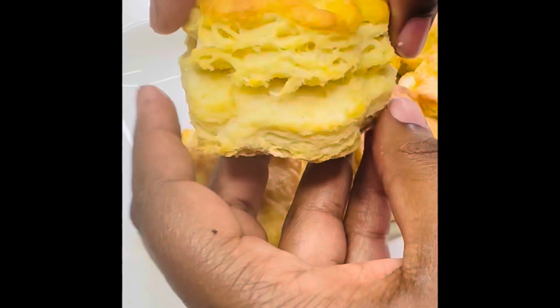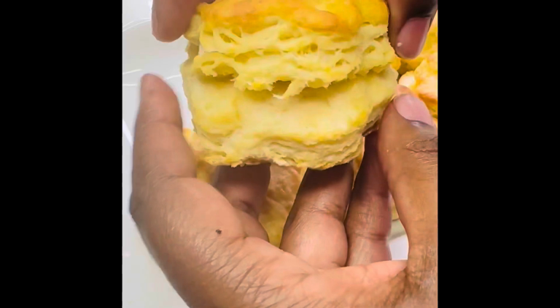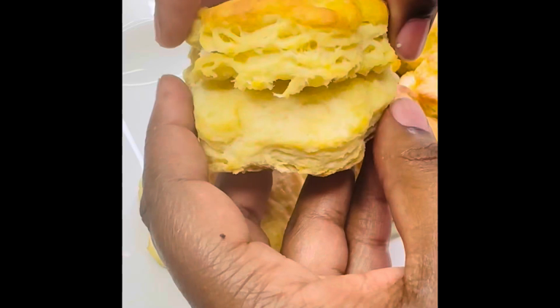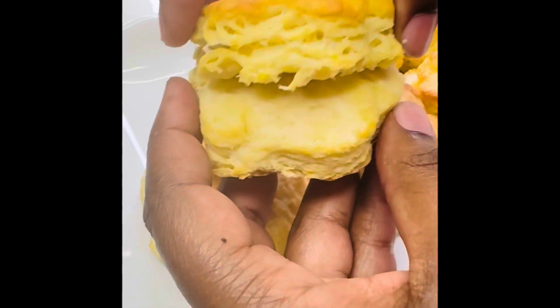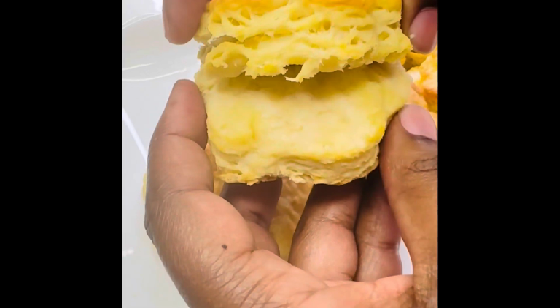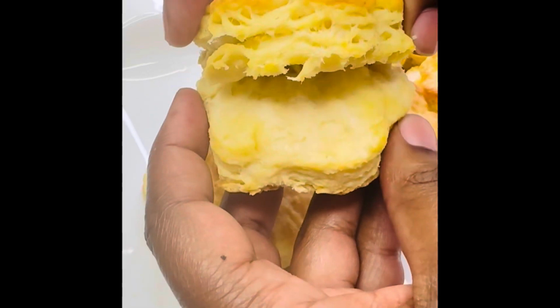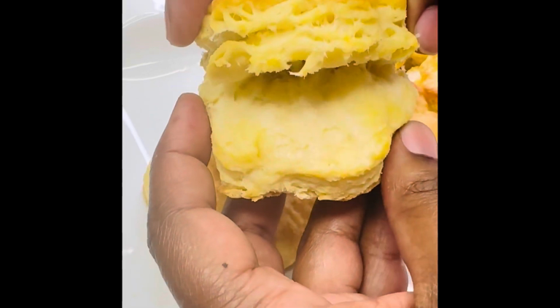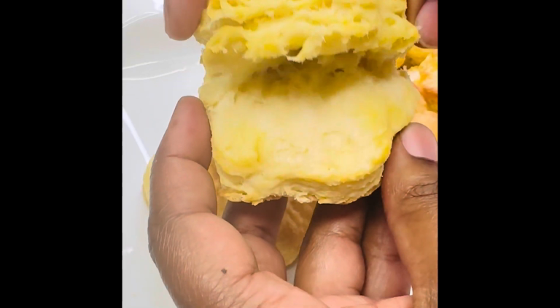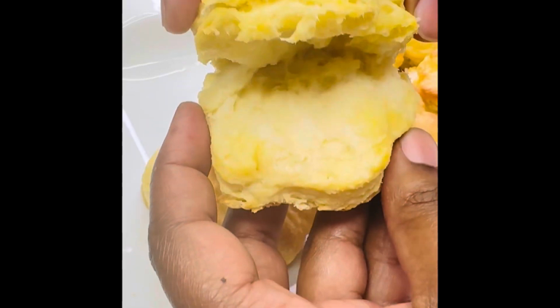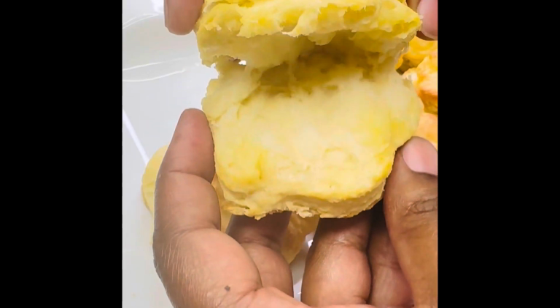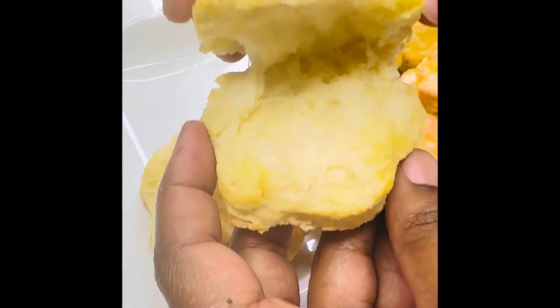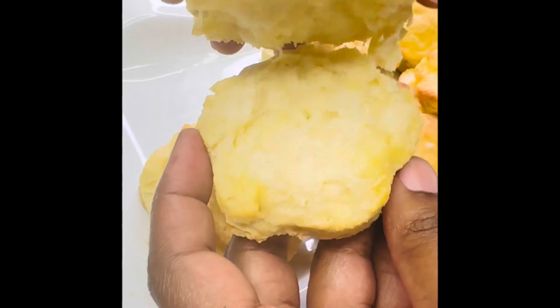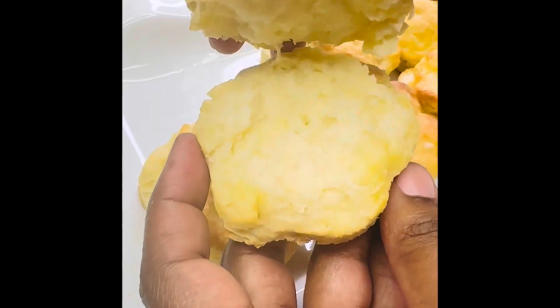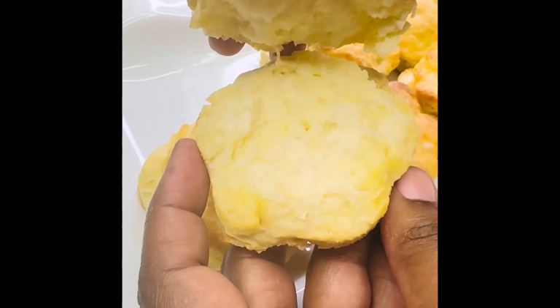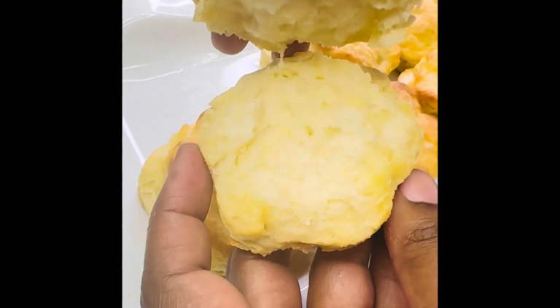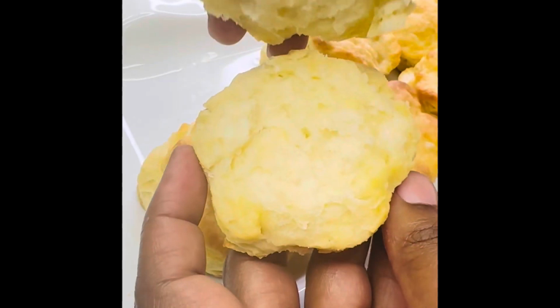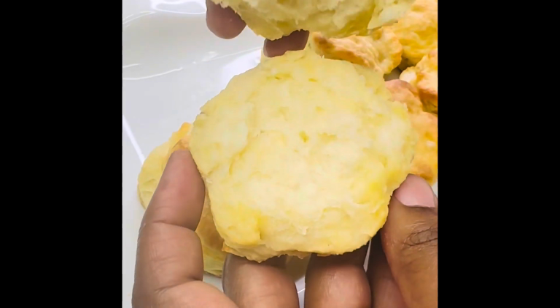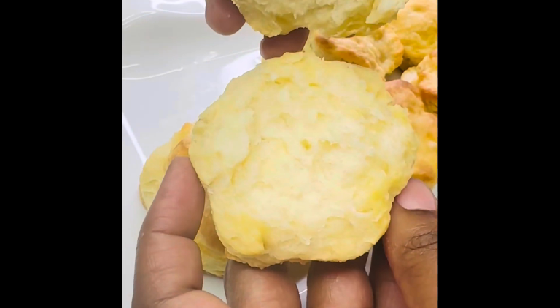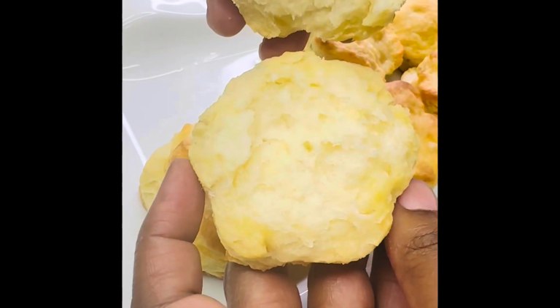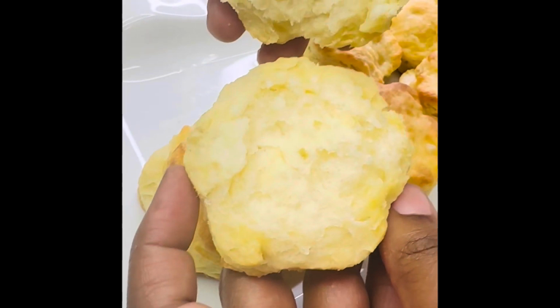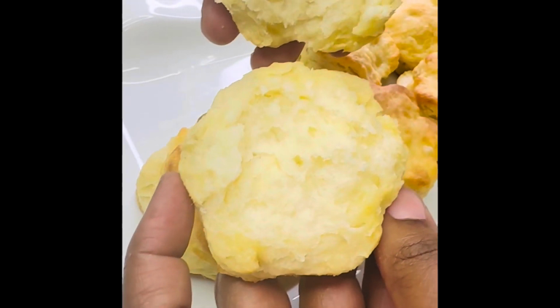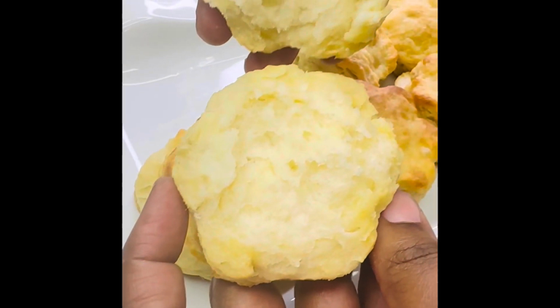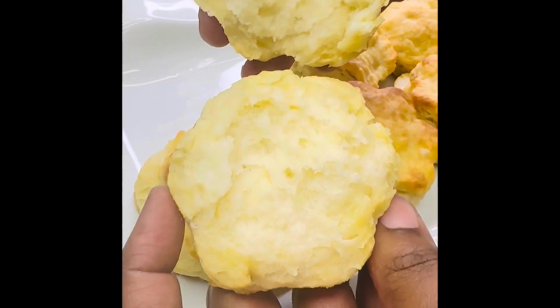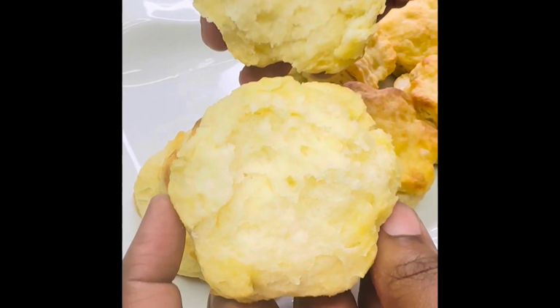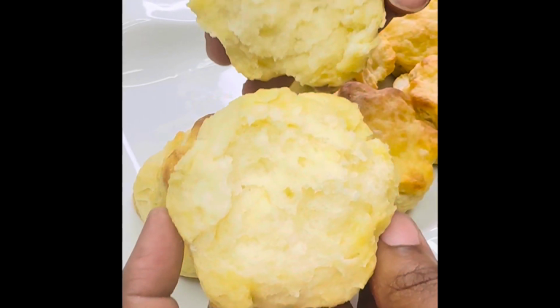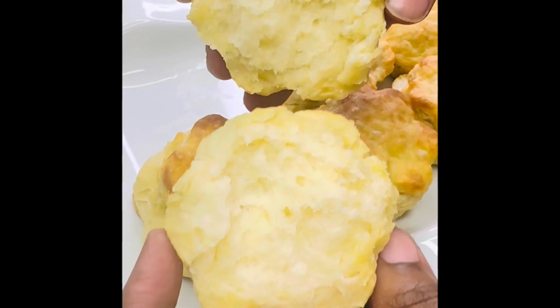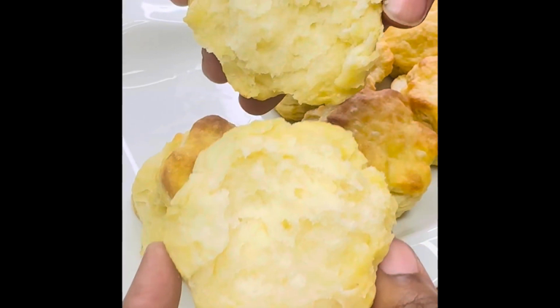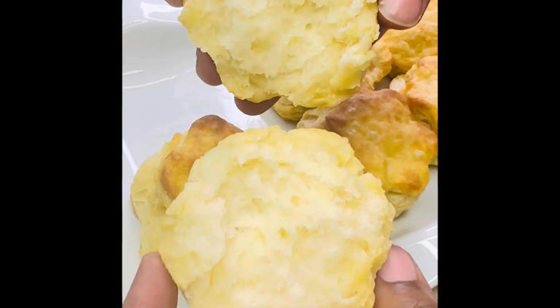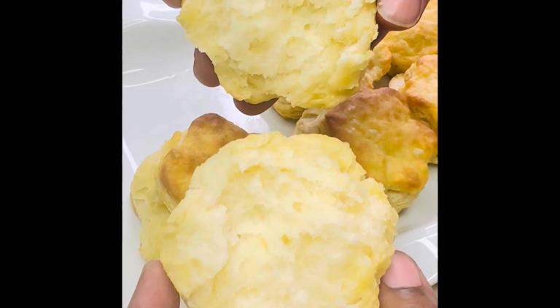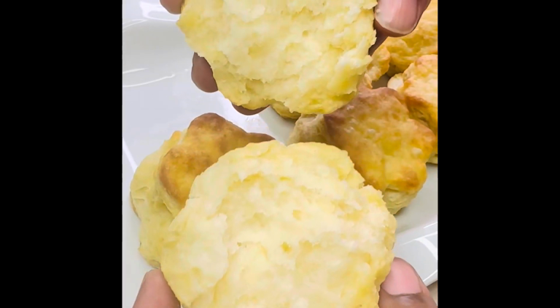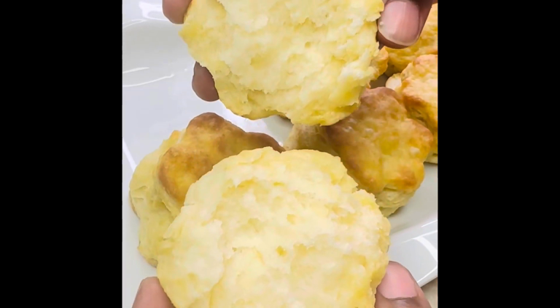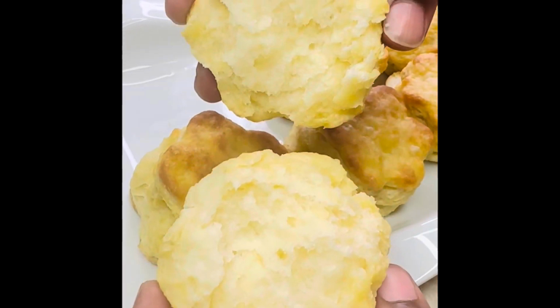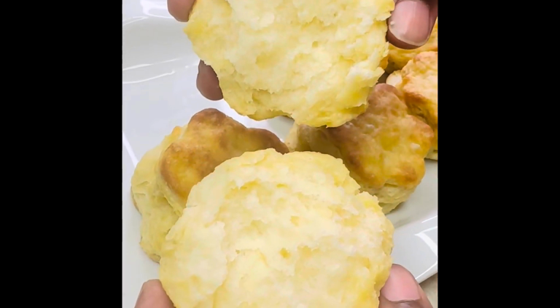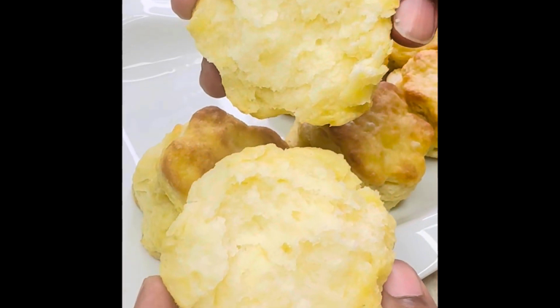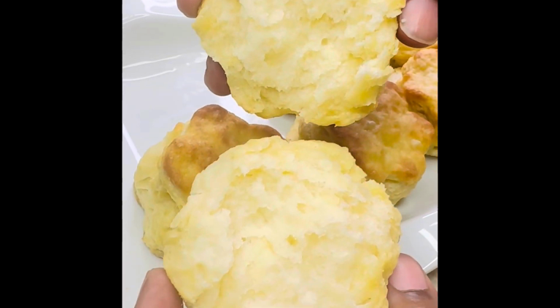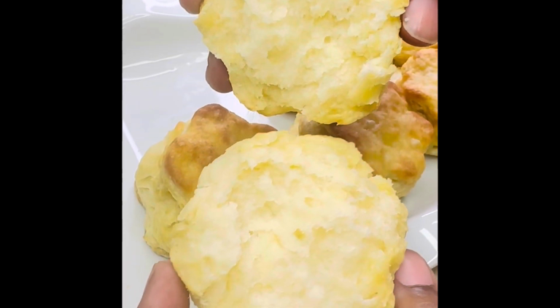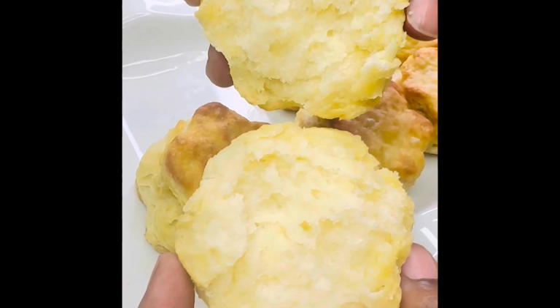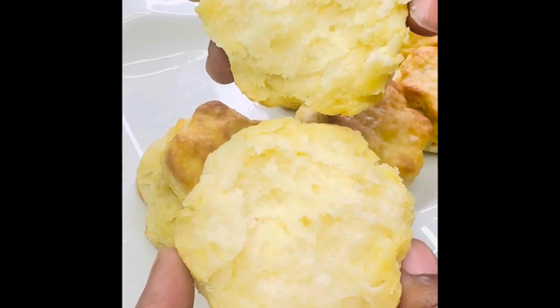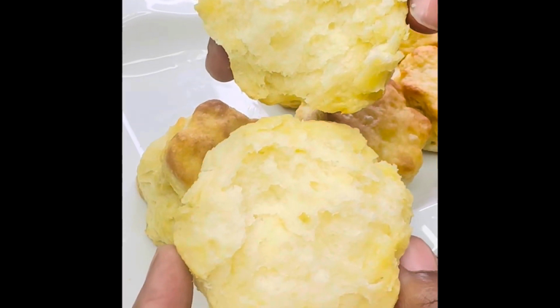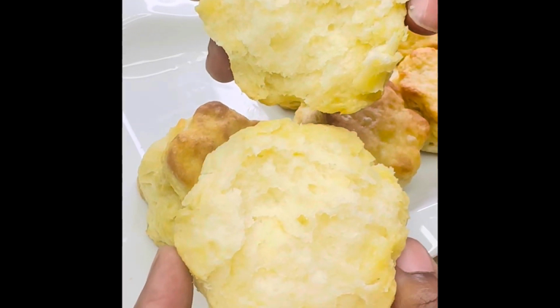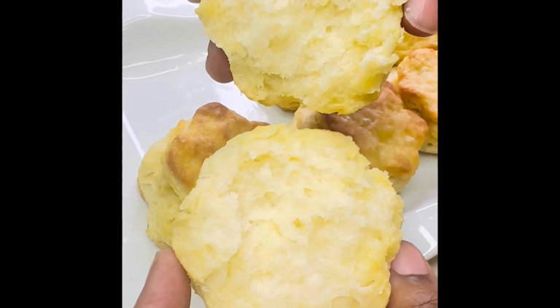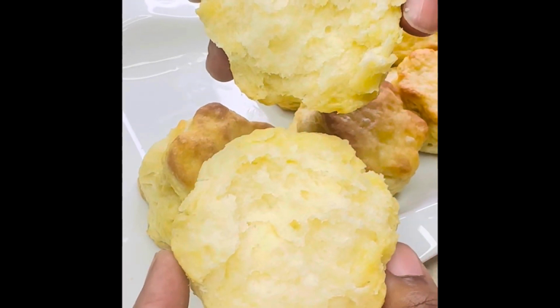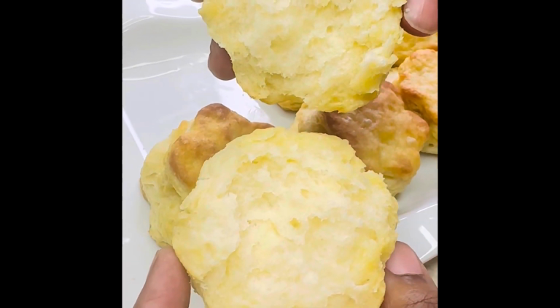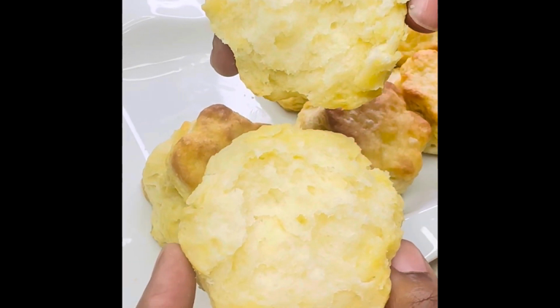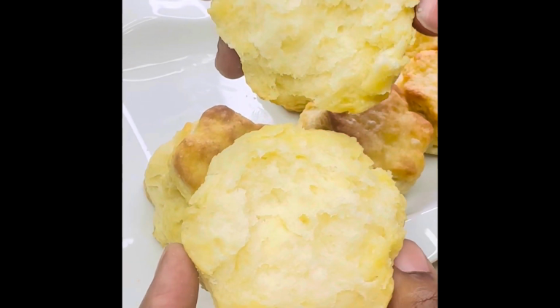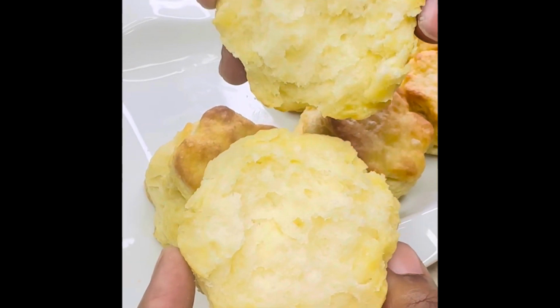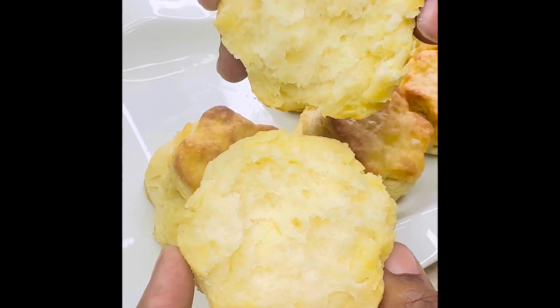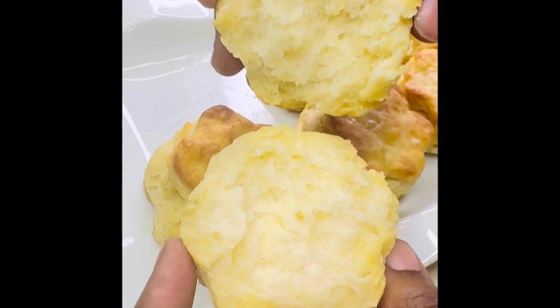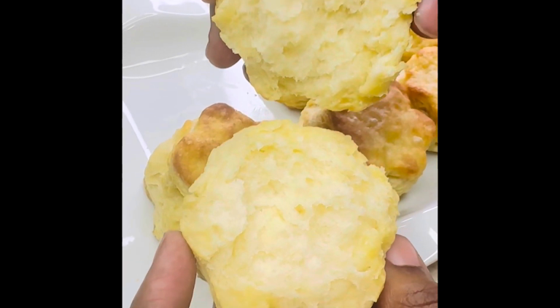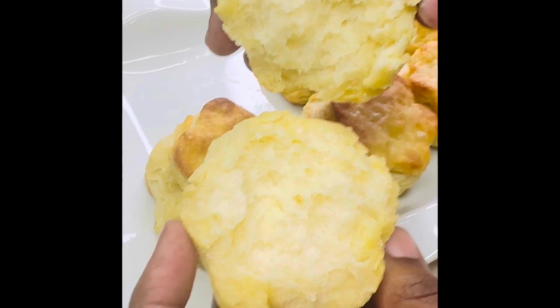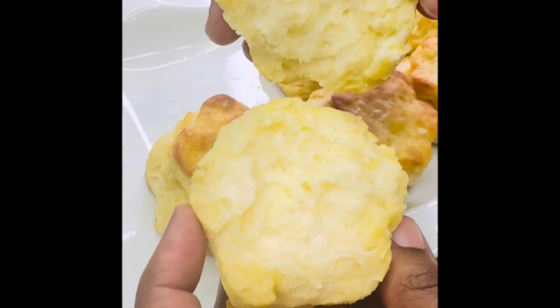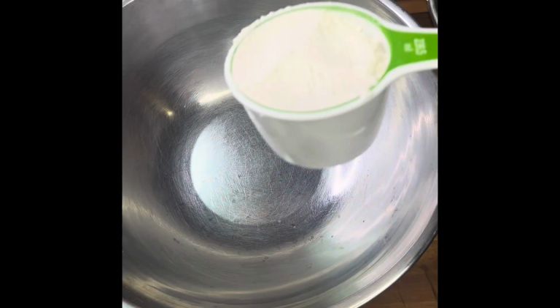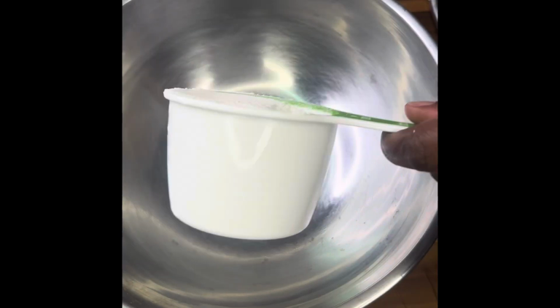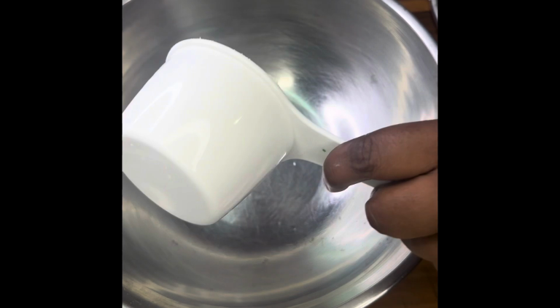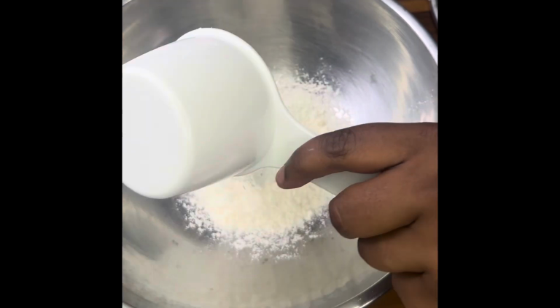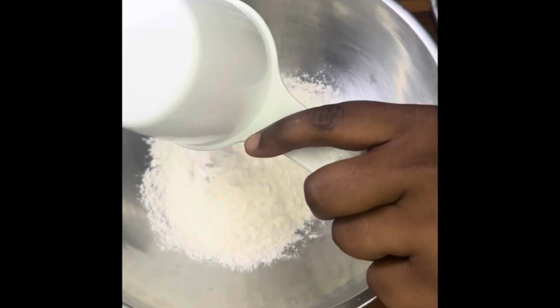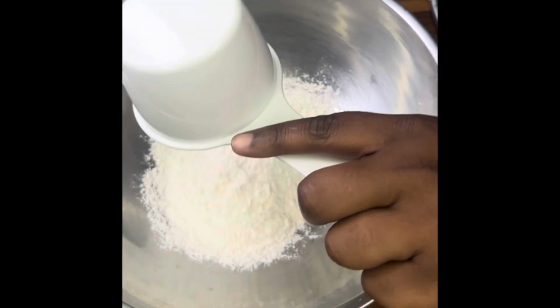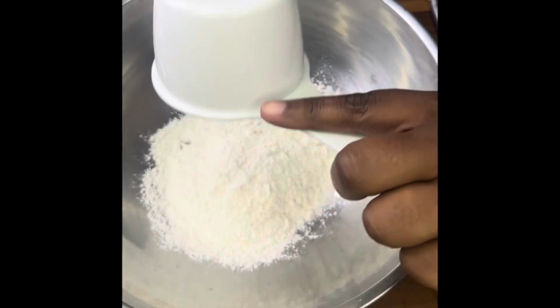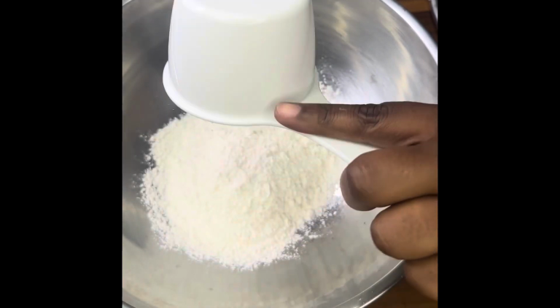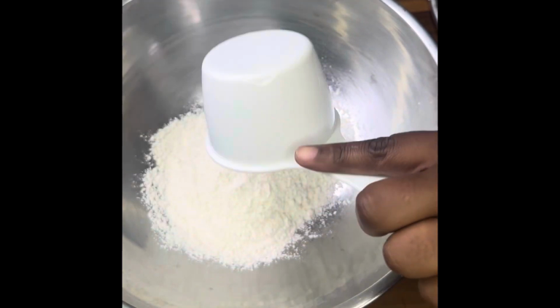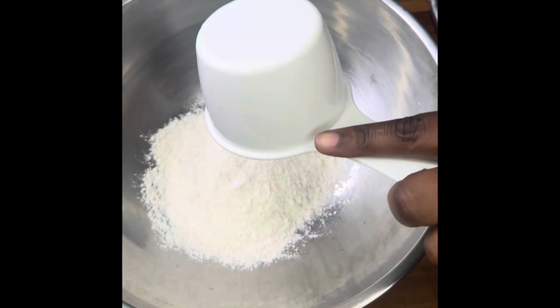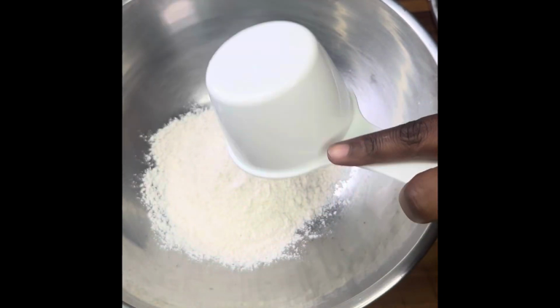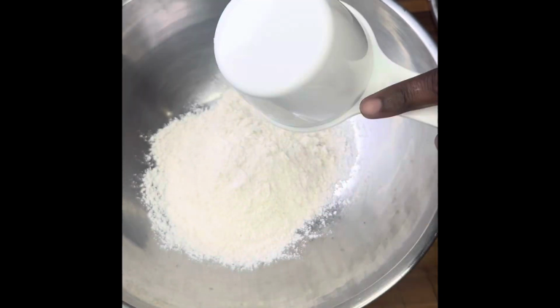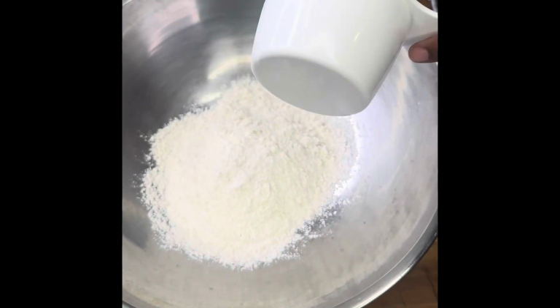Homemade buttery biscuits. Let me show you how I made it. Now I'm no baker but I had fun making these.